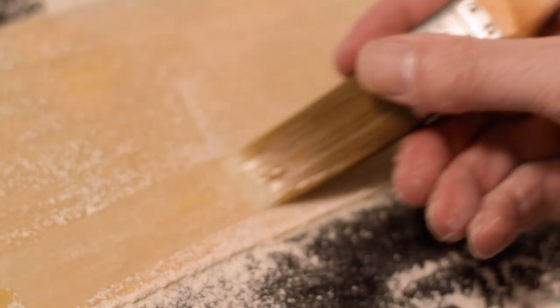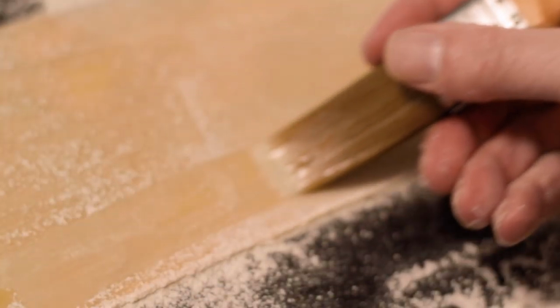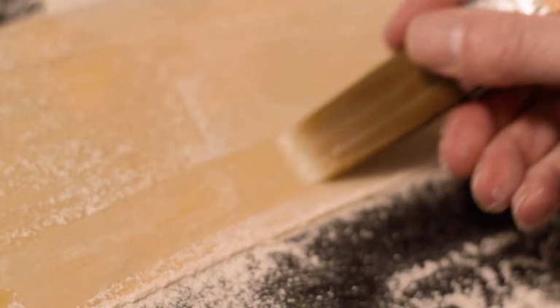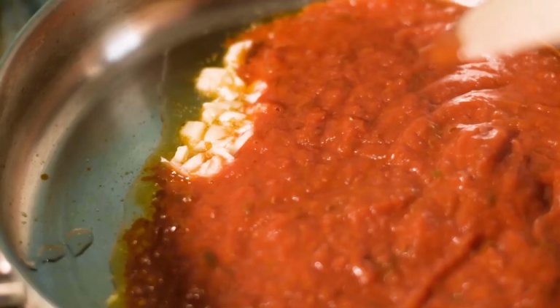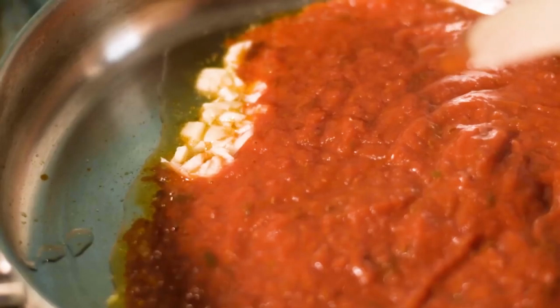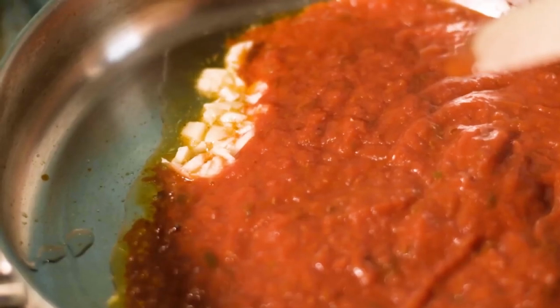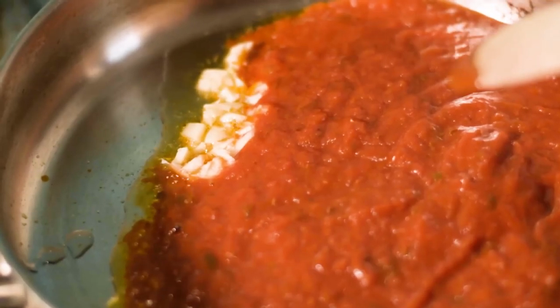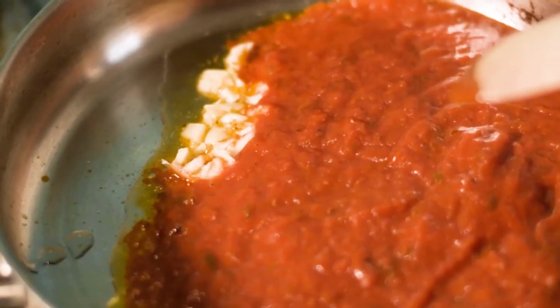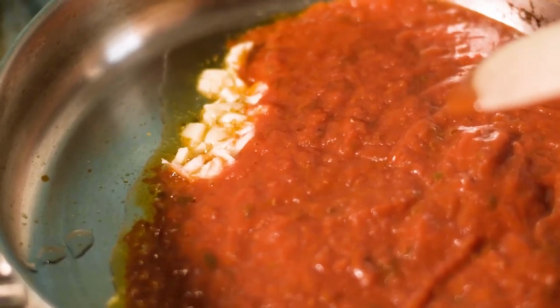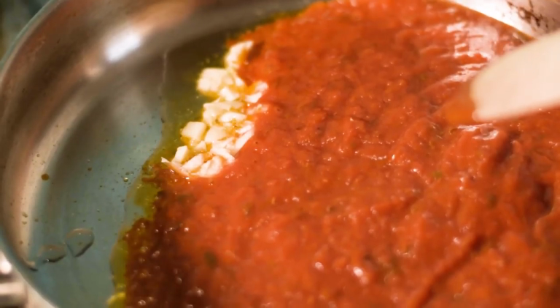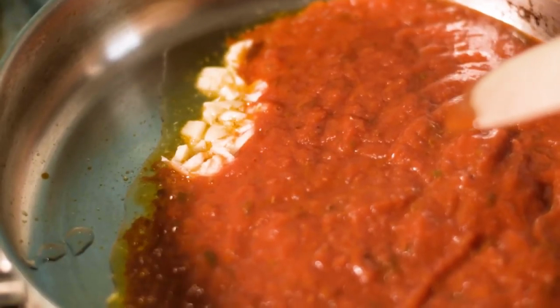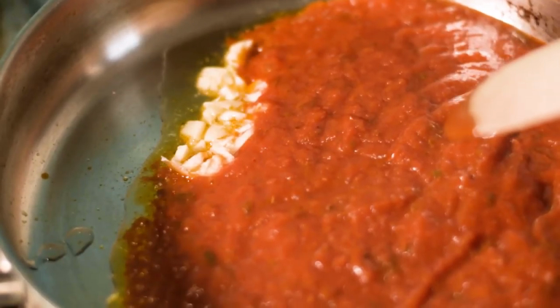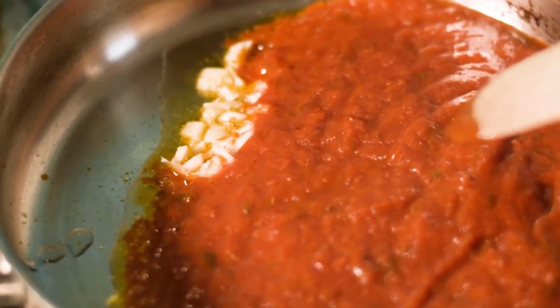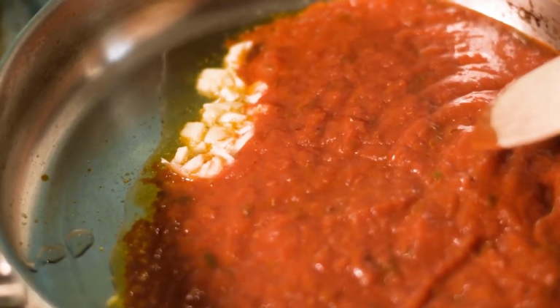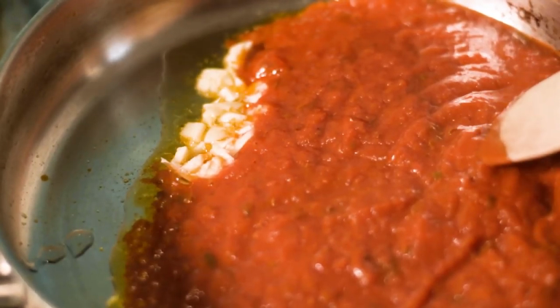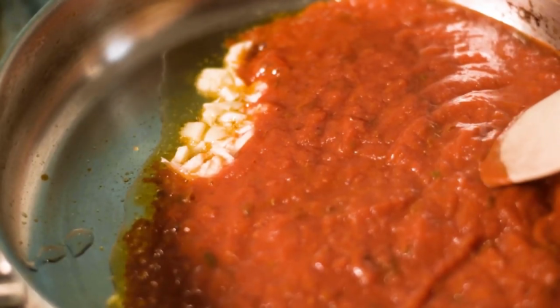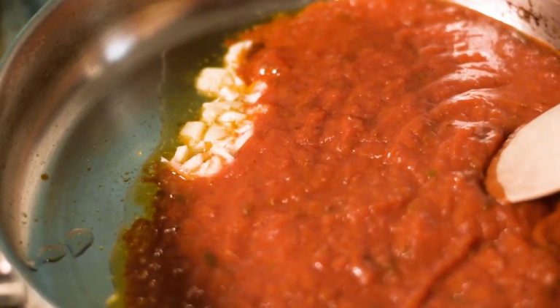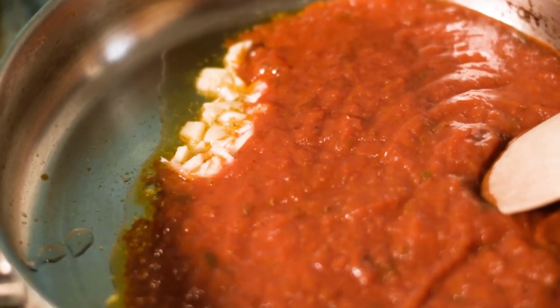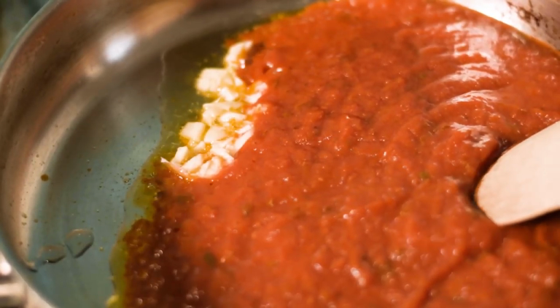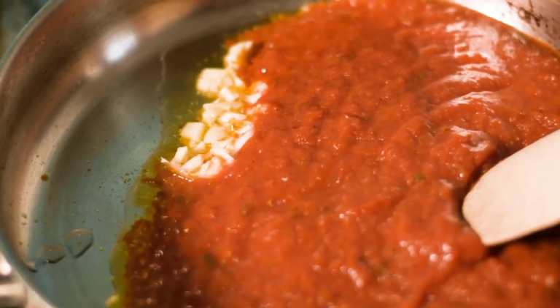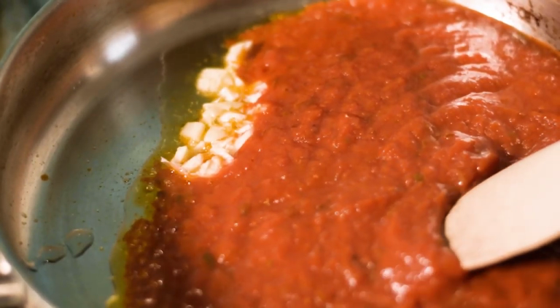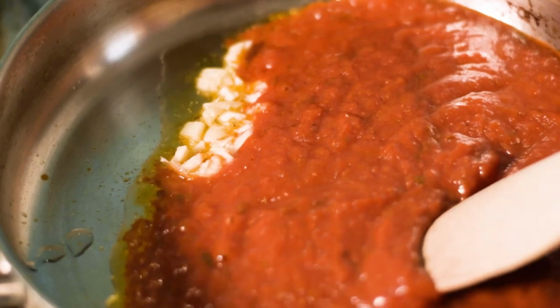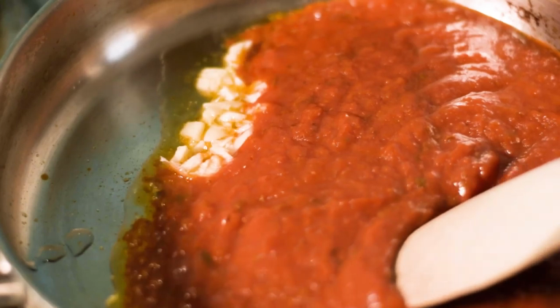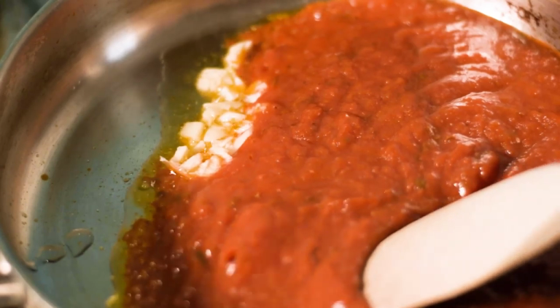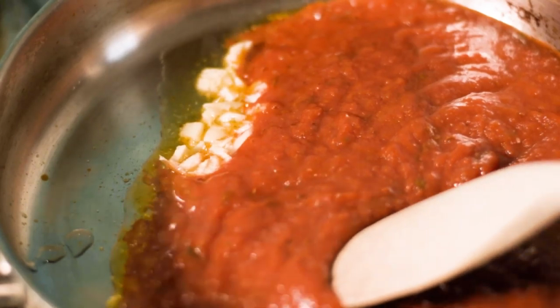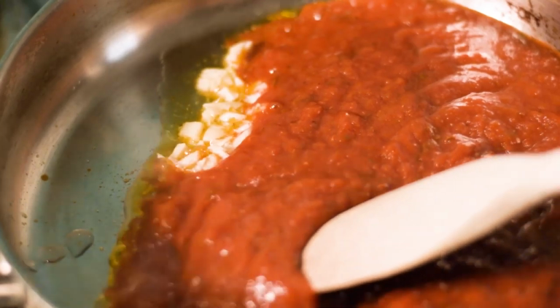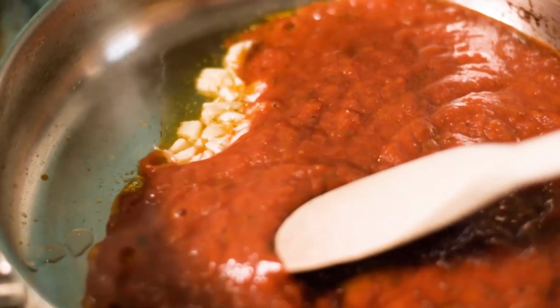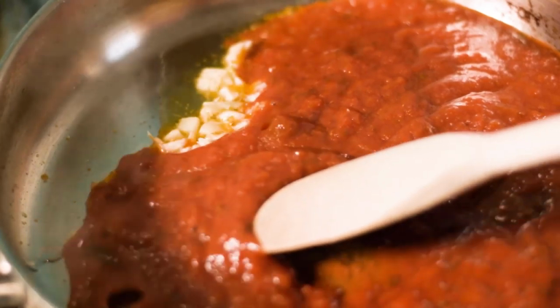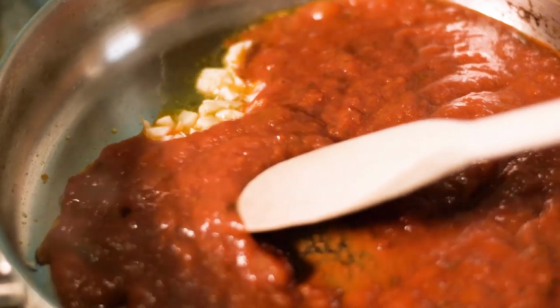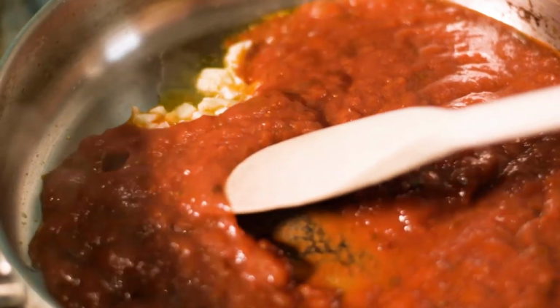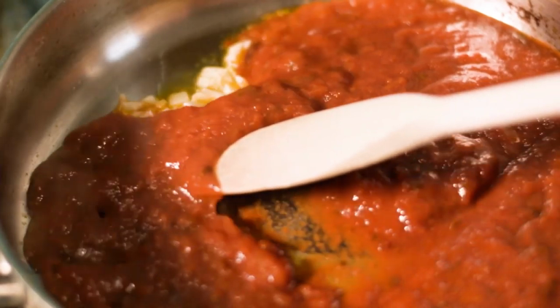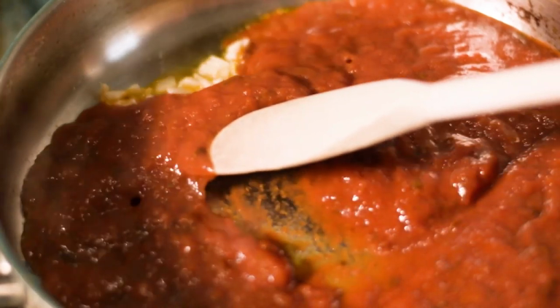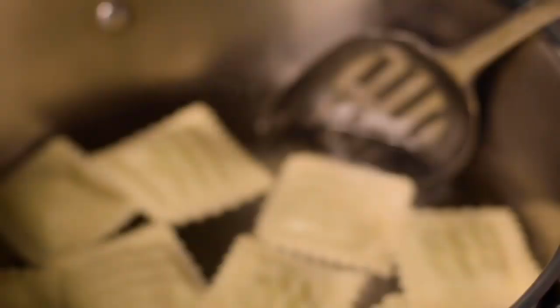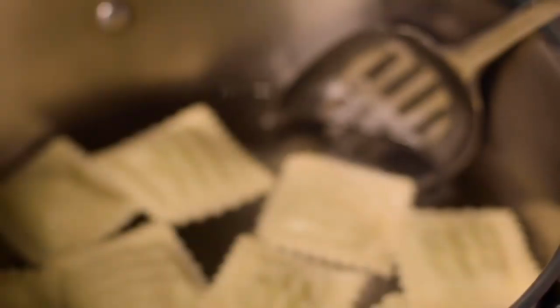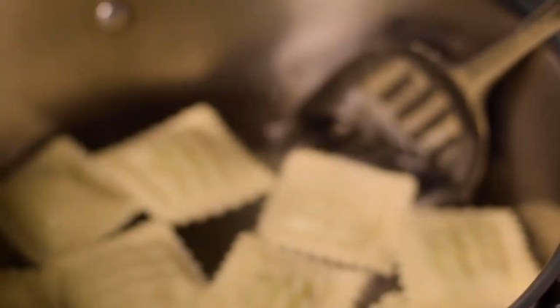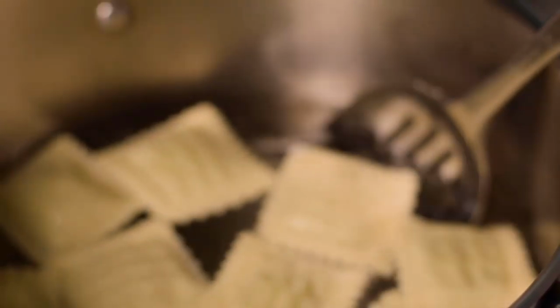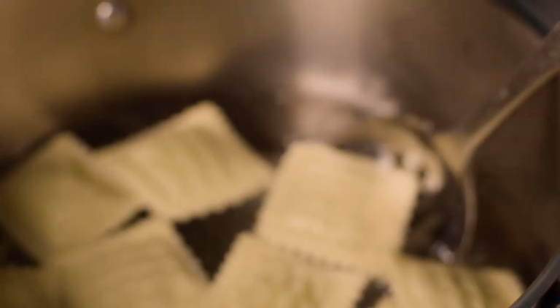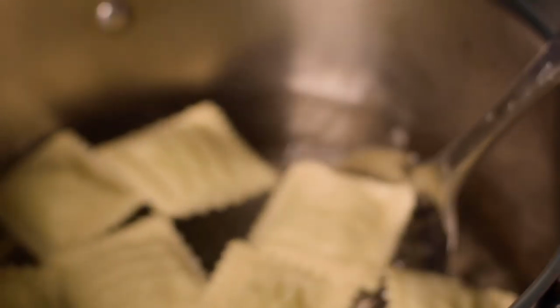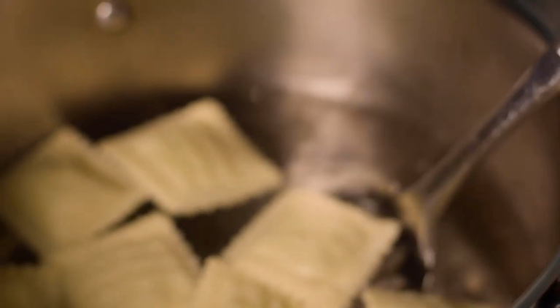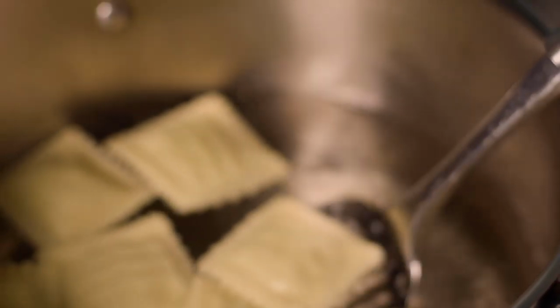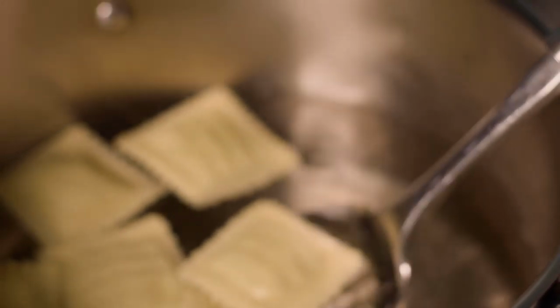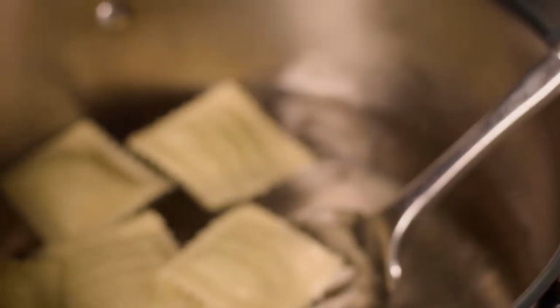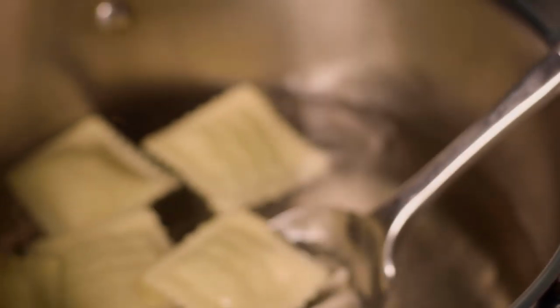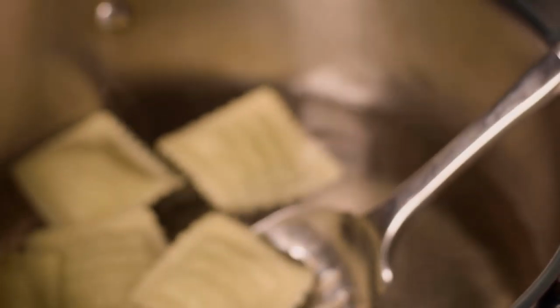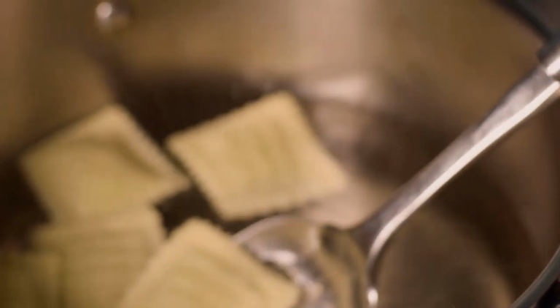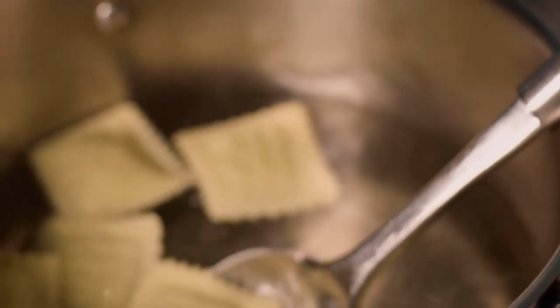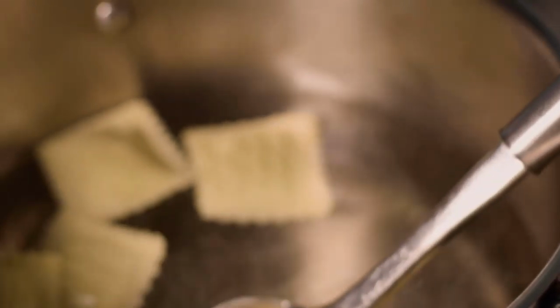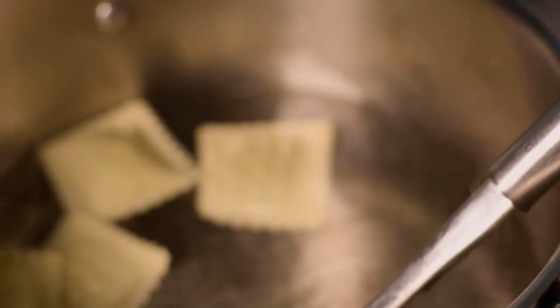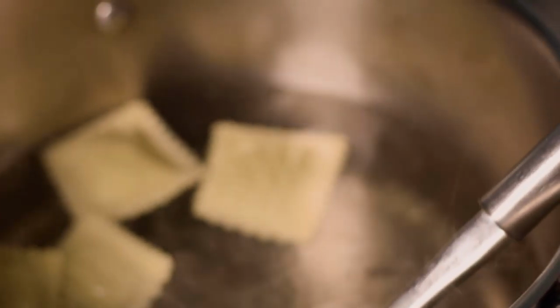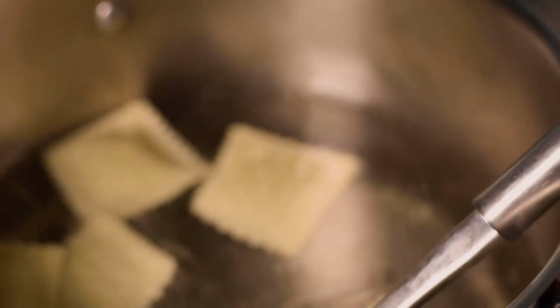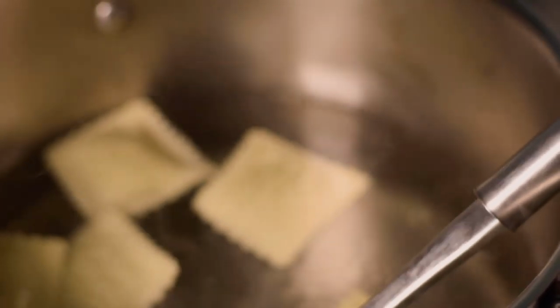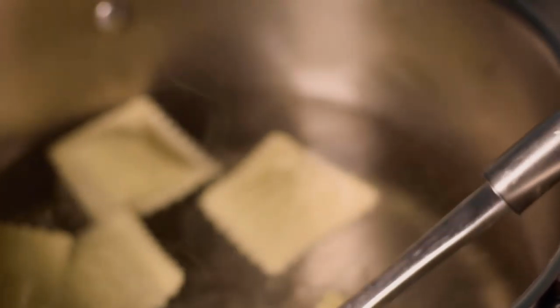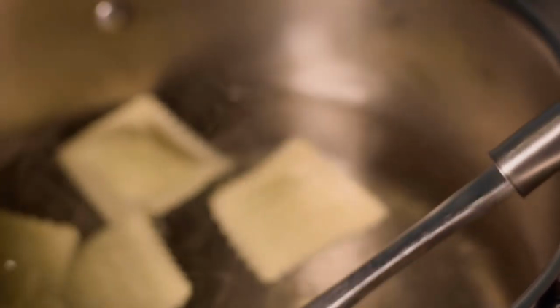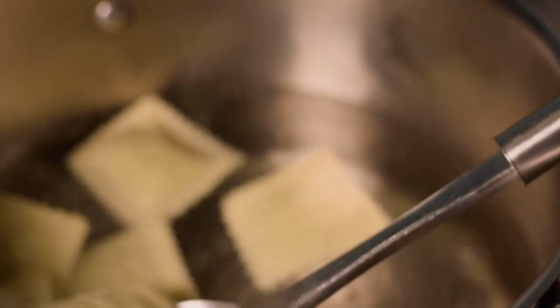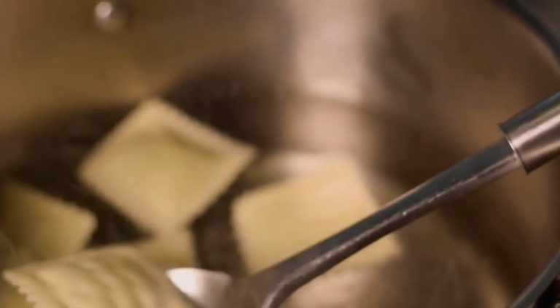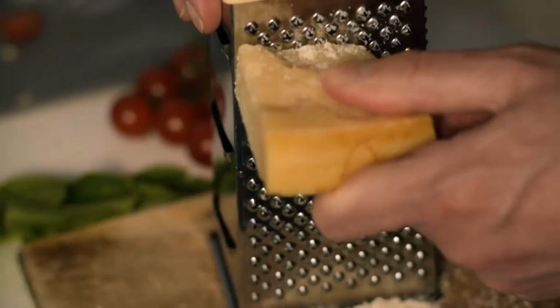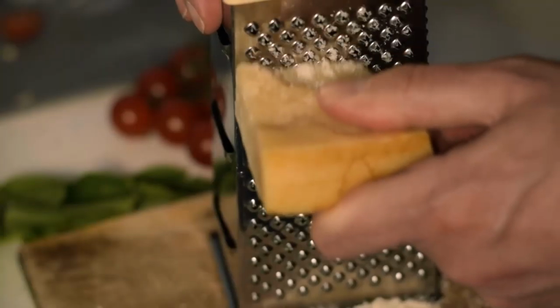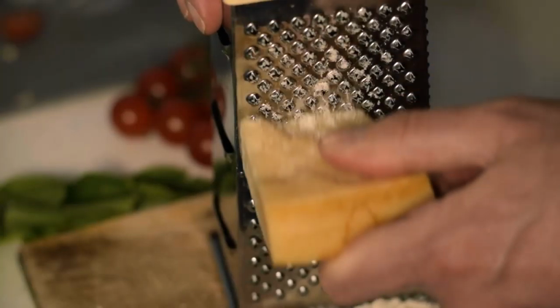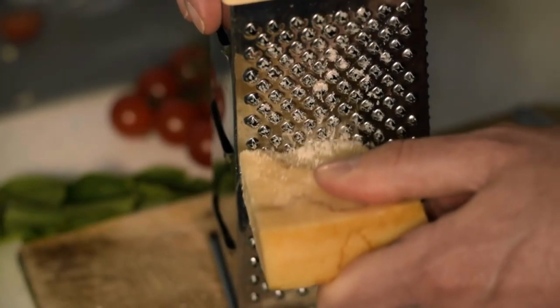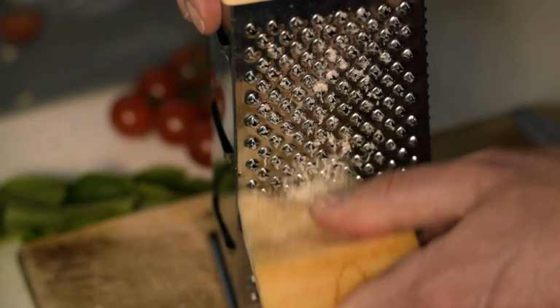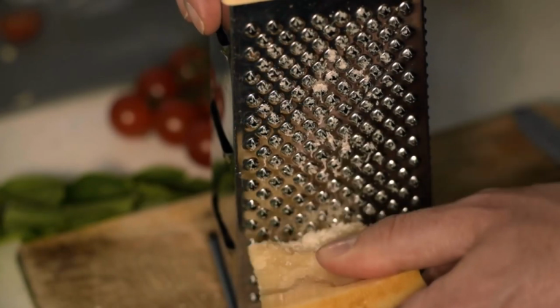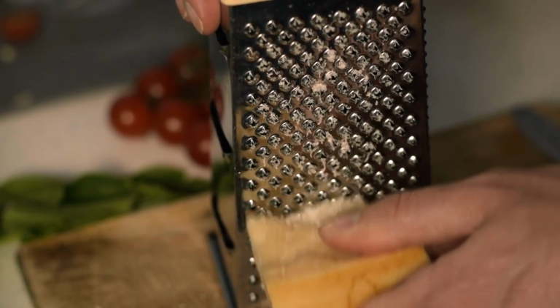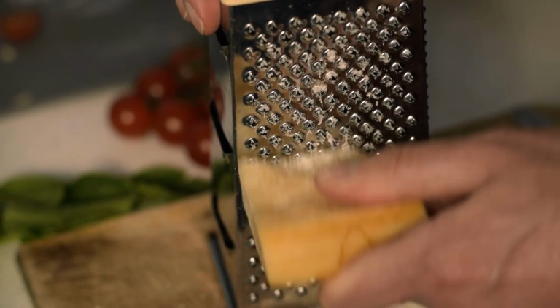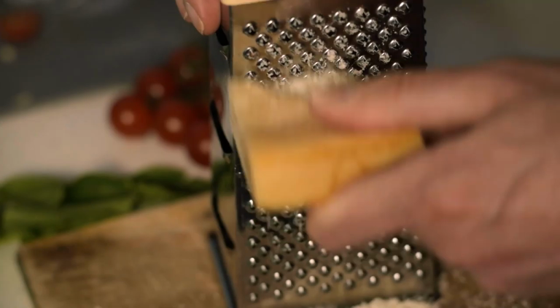For the sauce, sauté tomato and garlic, then serve with grated parmesan.